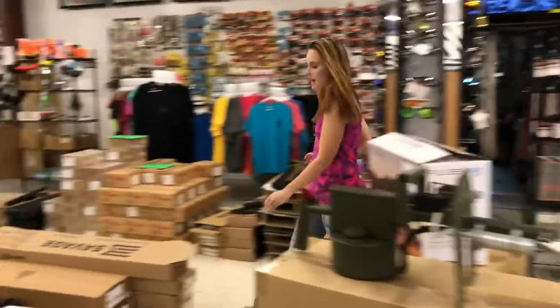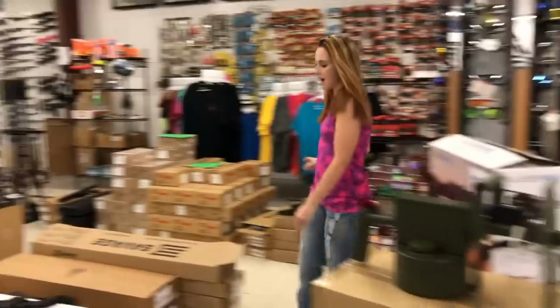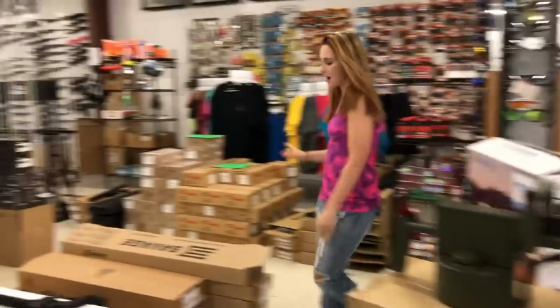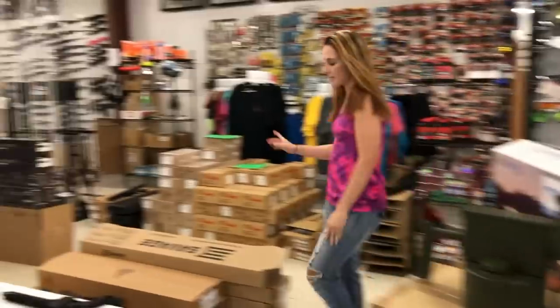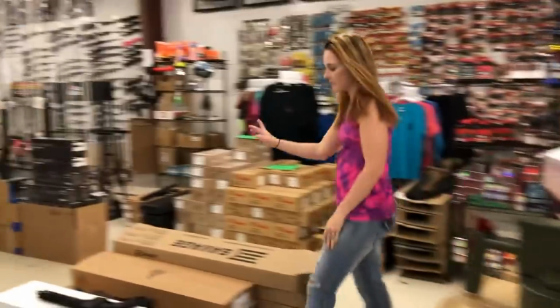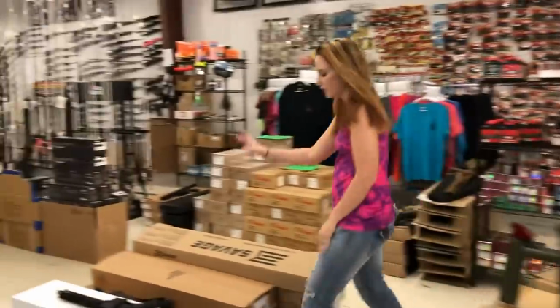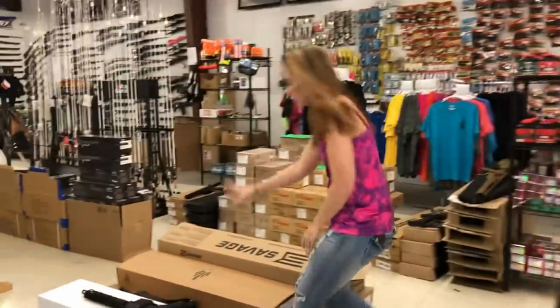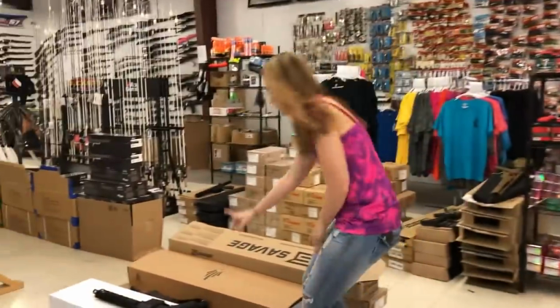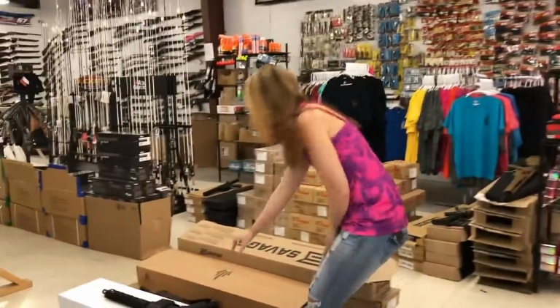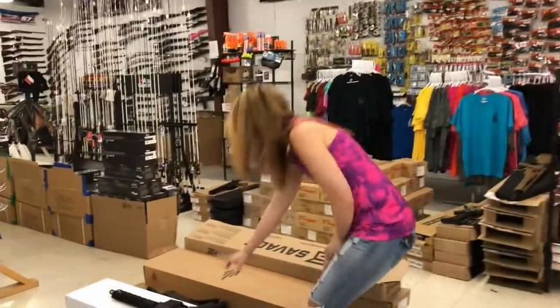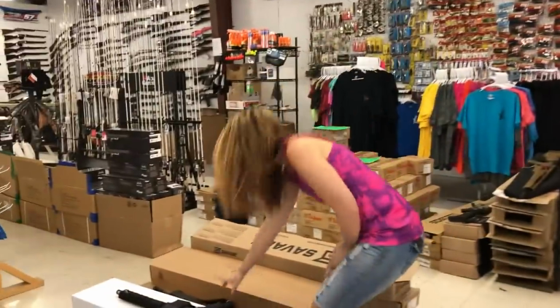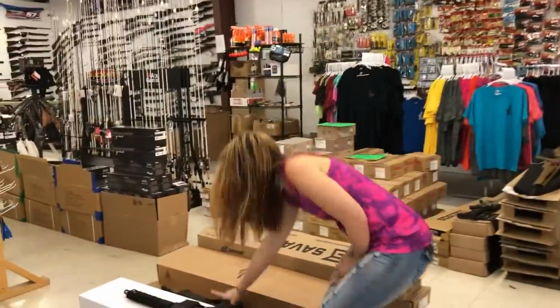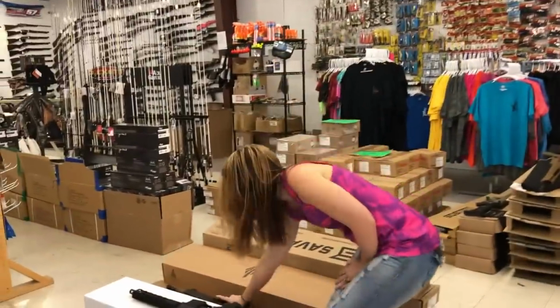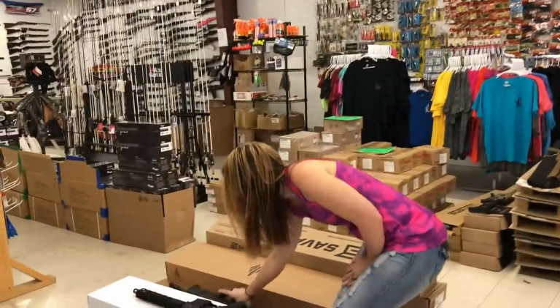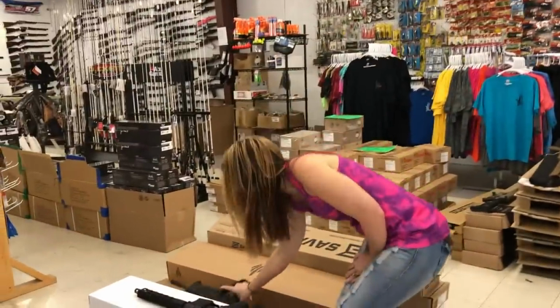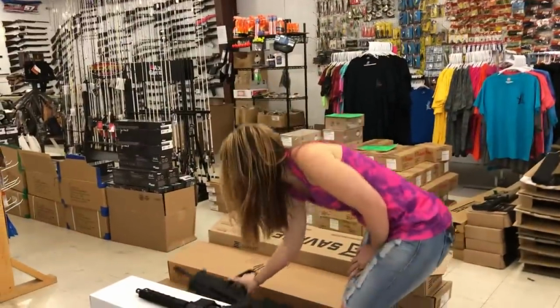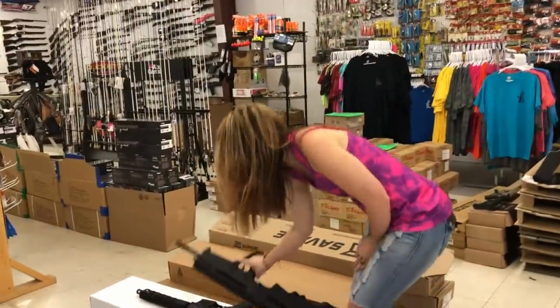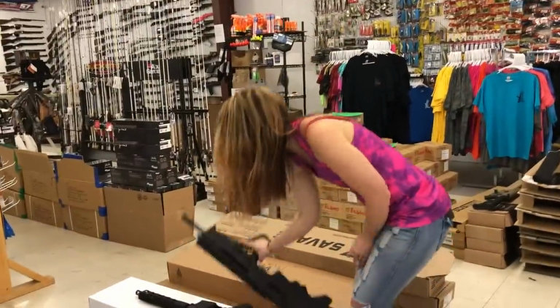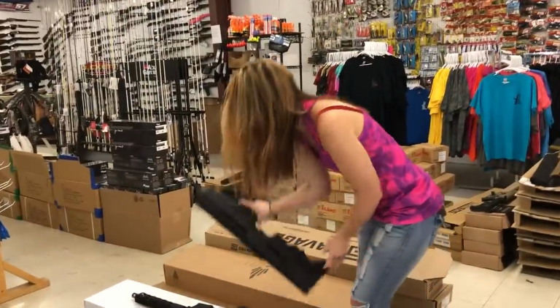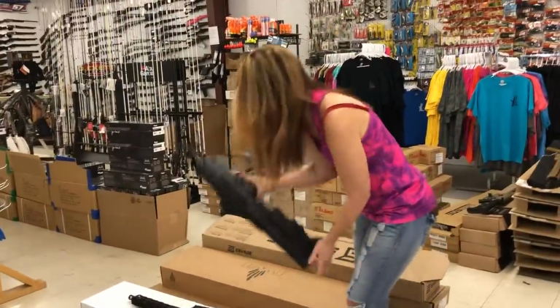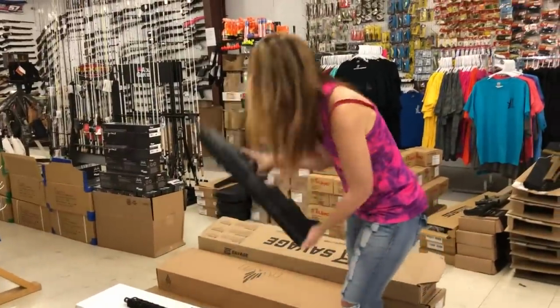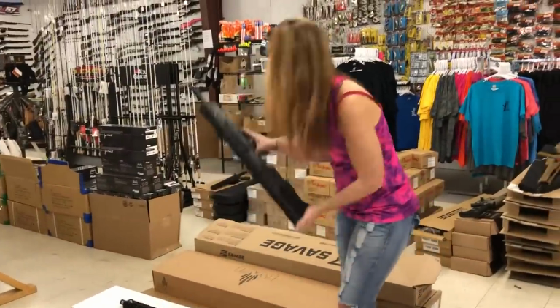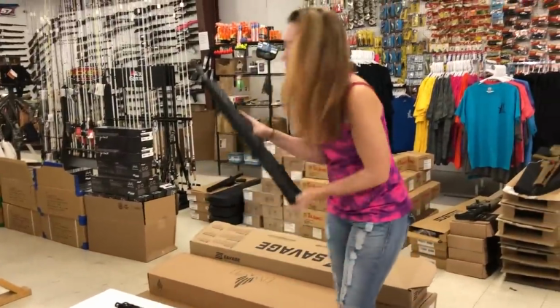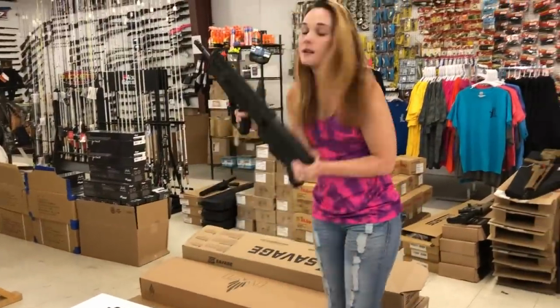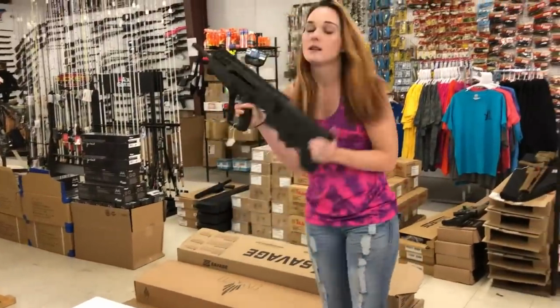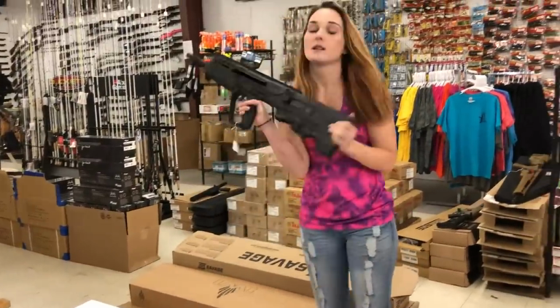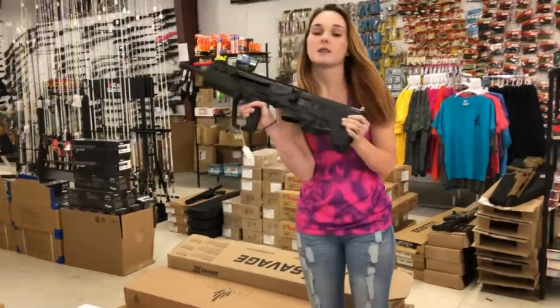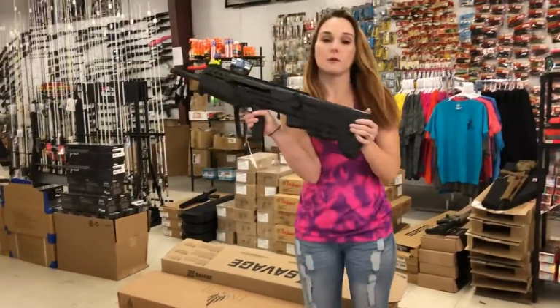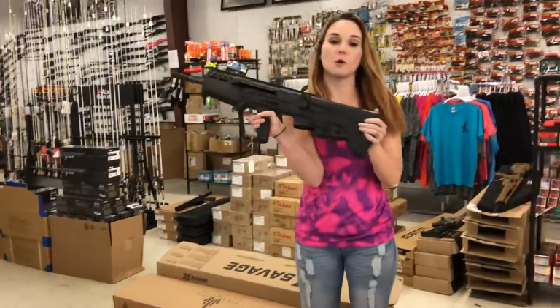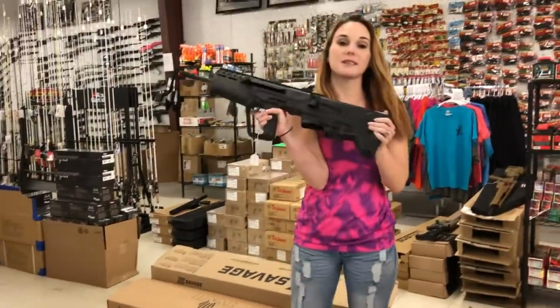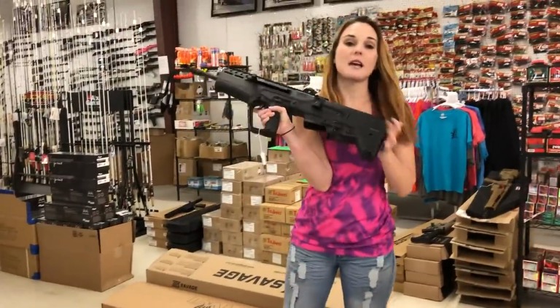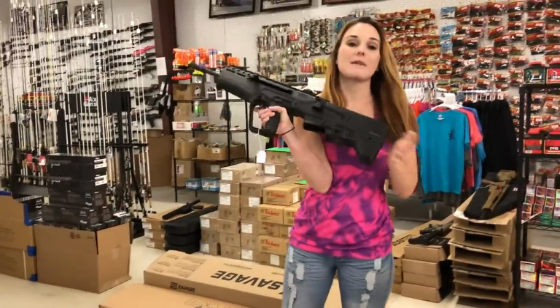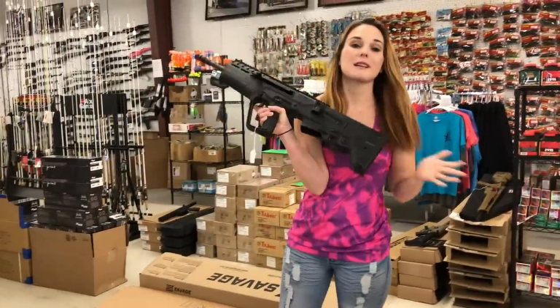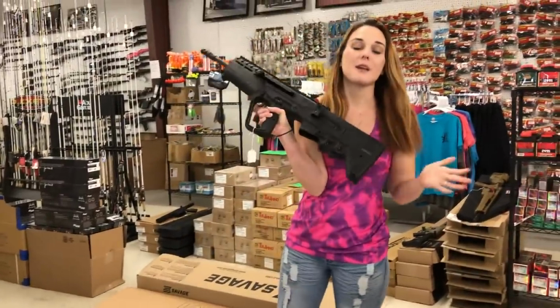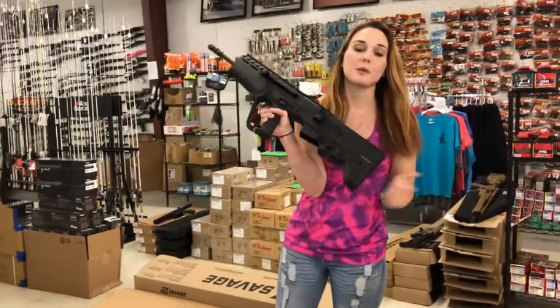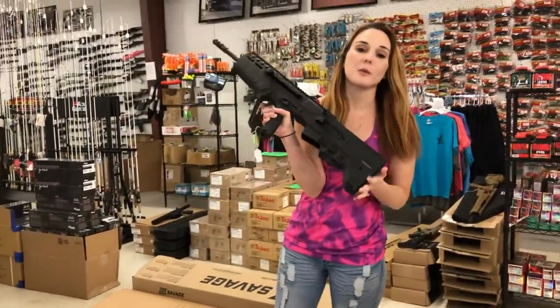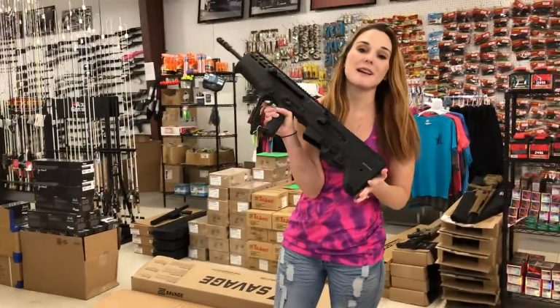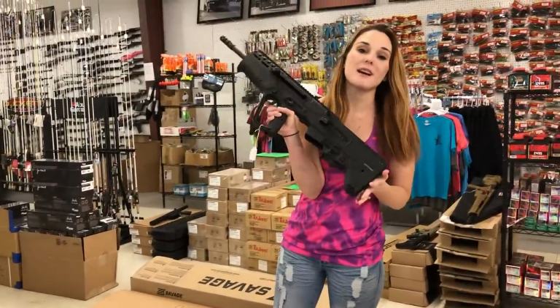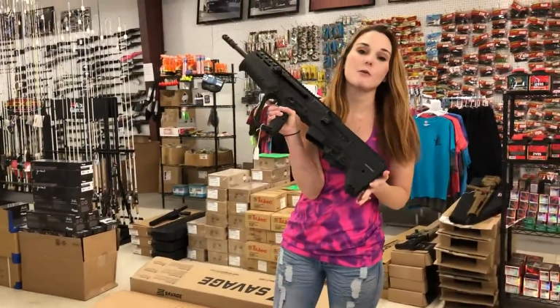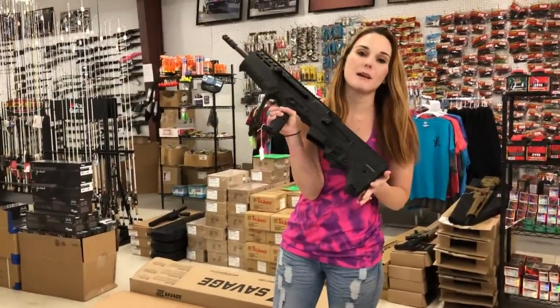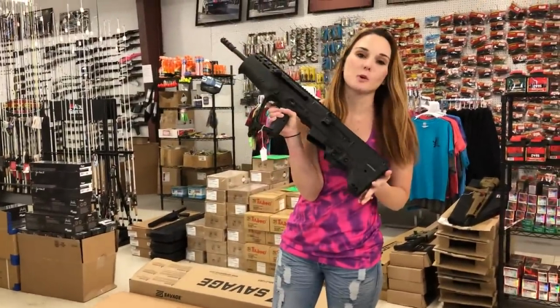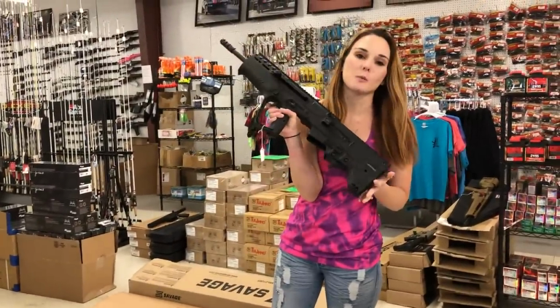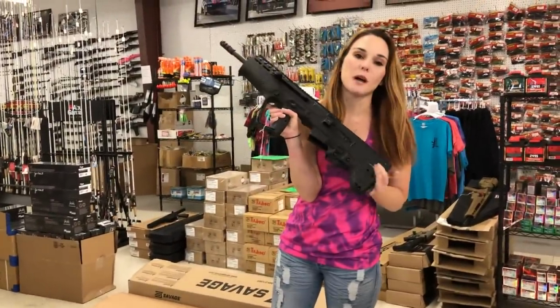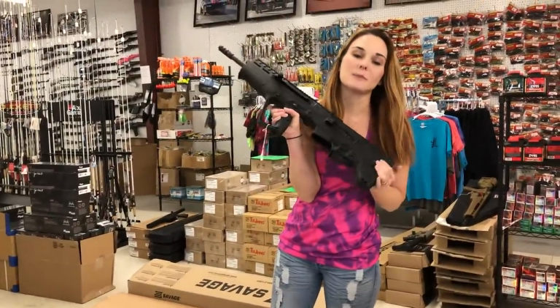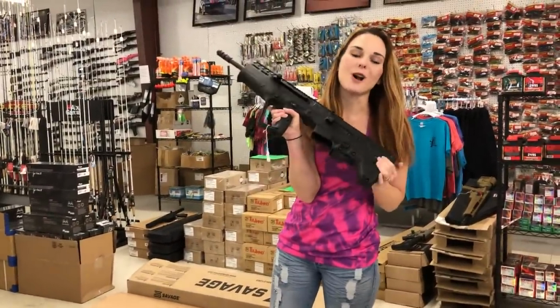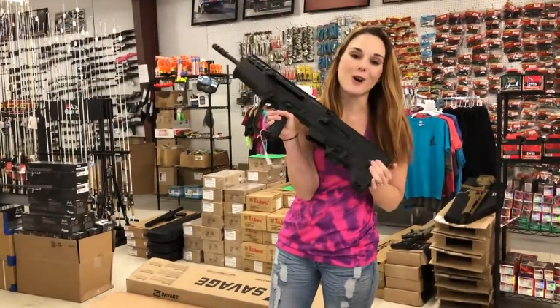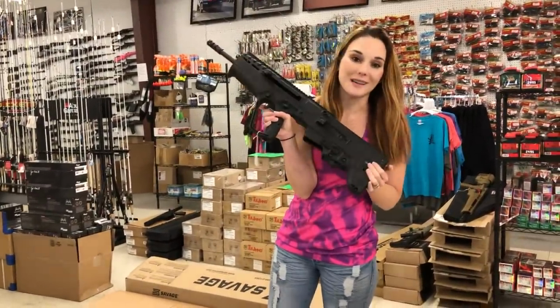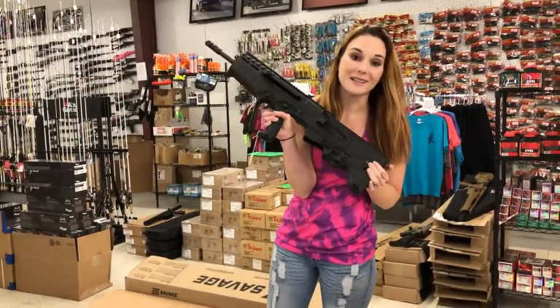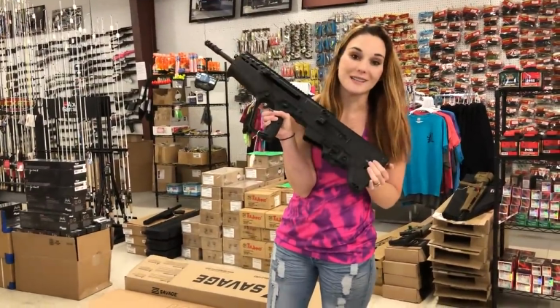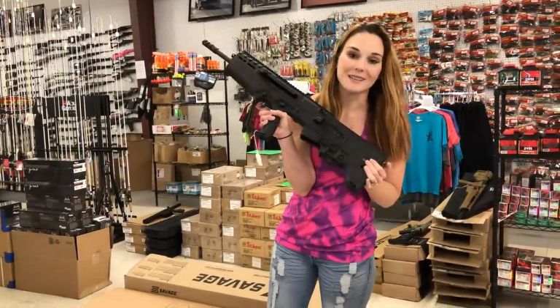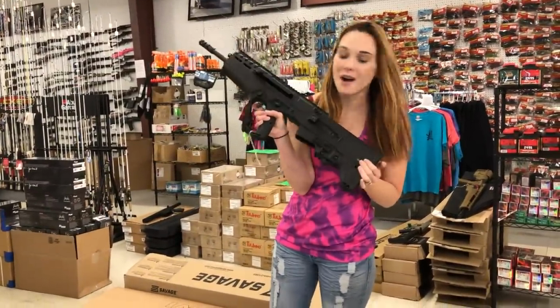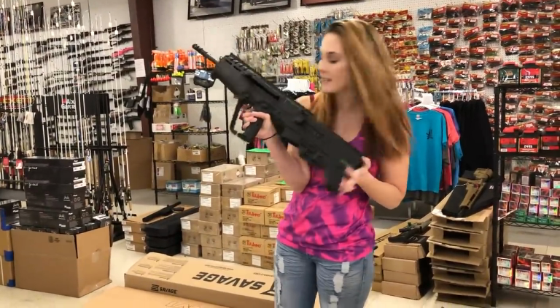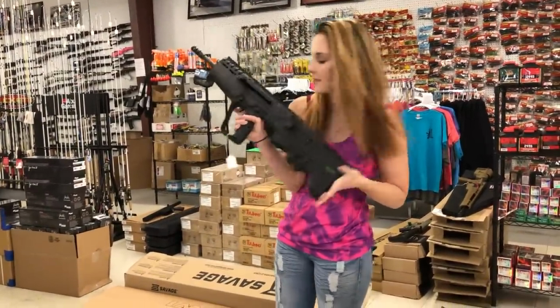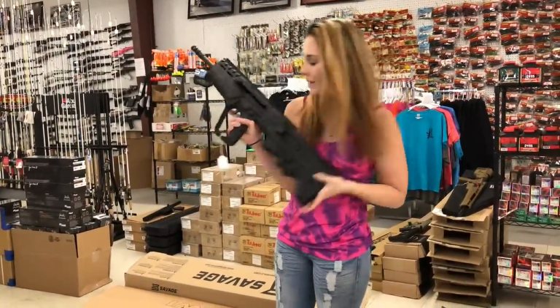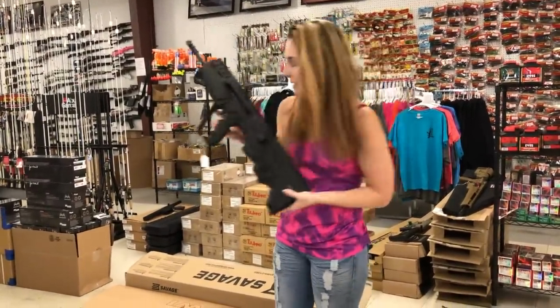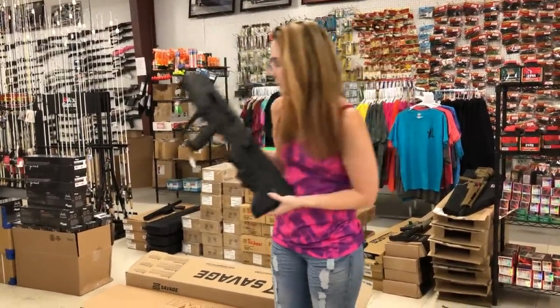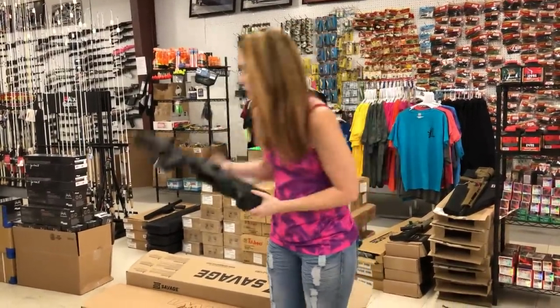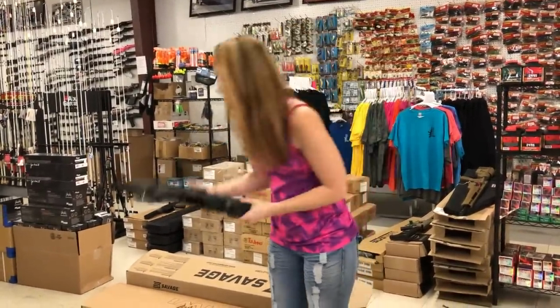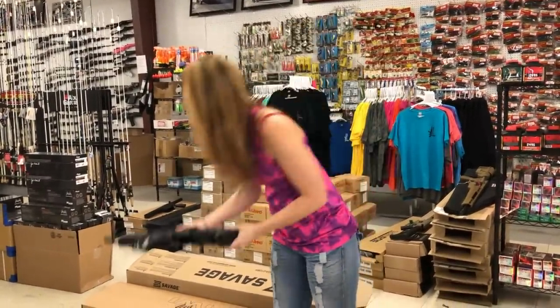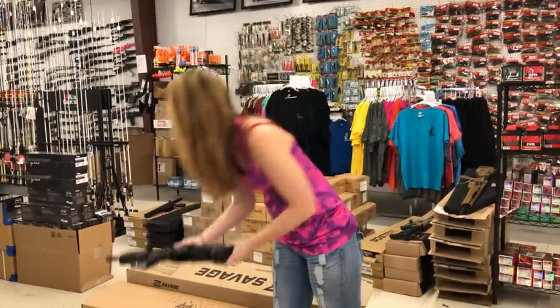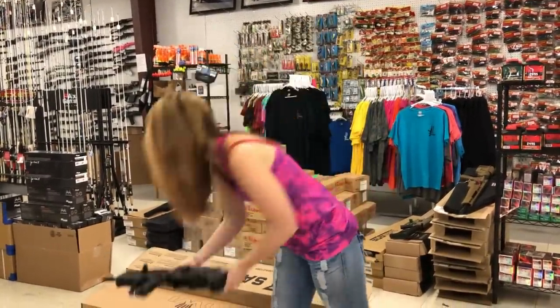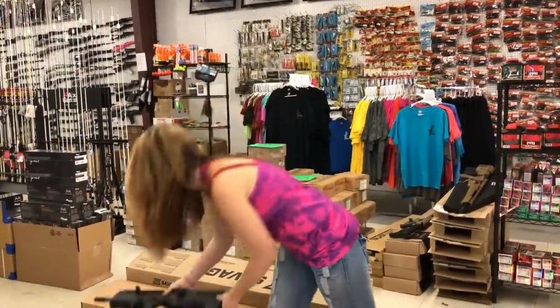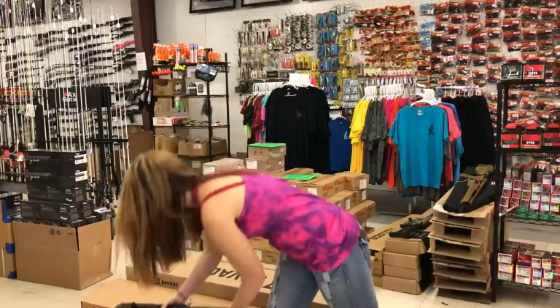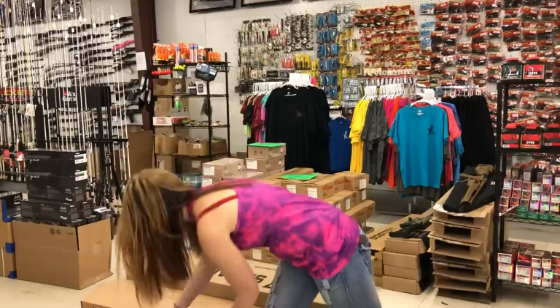IWI Tavor 7 — Tavor 7 308 bullpups are in stock. They're going to put you at $1,800.